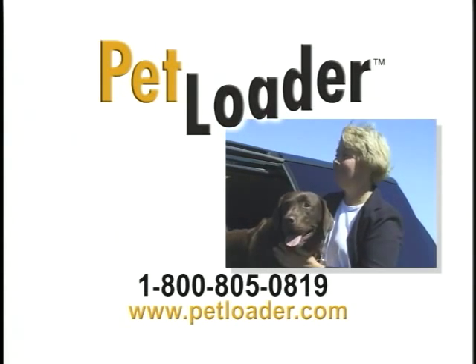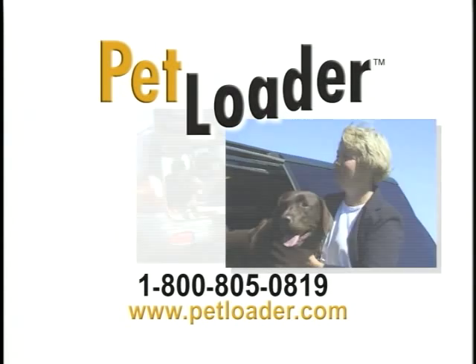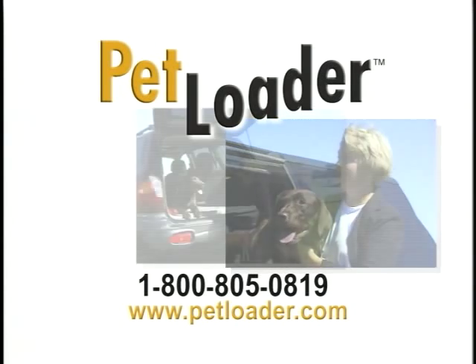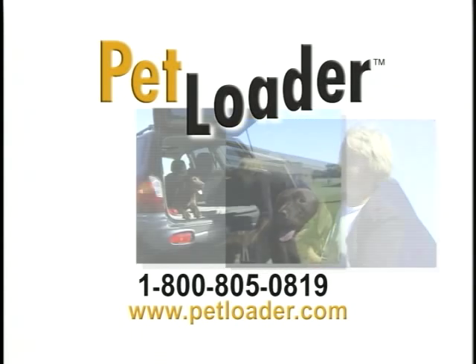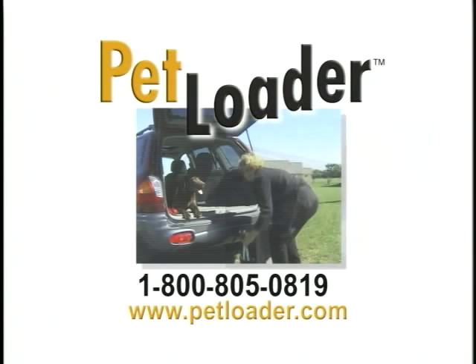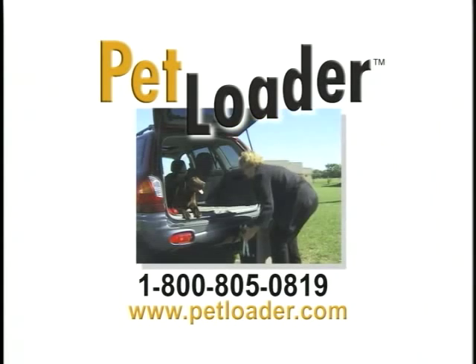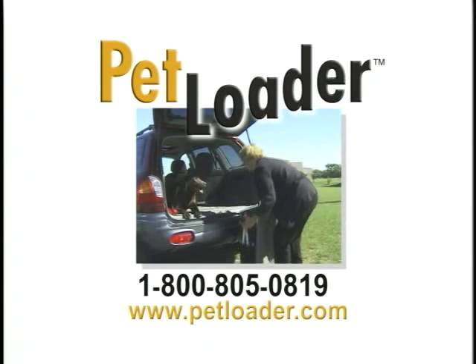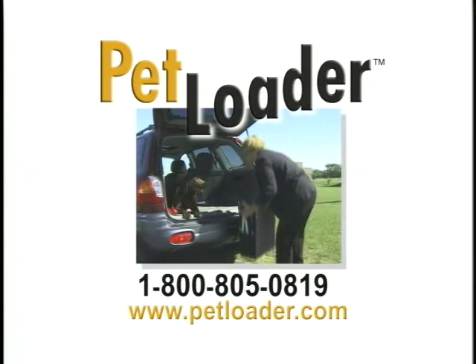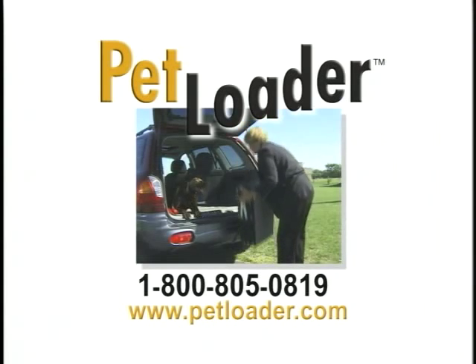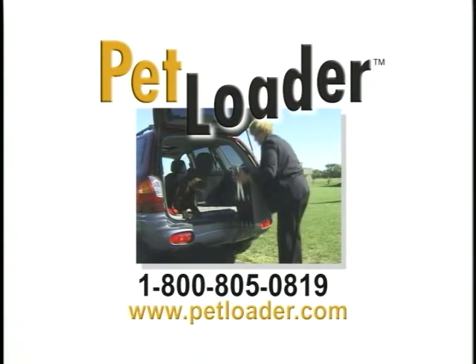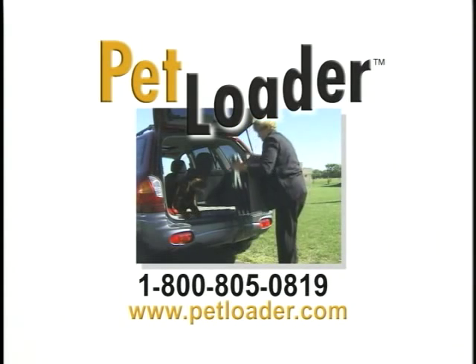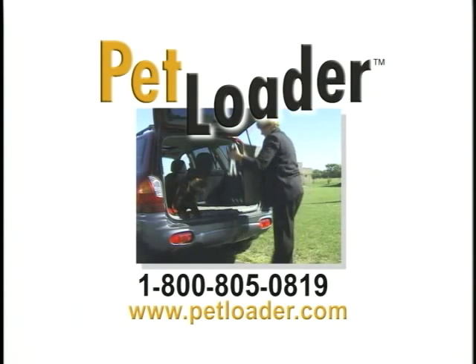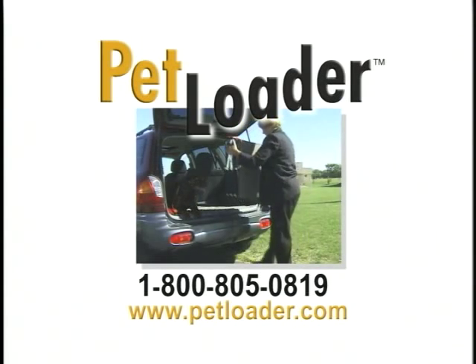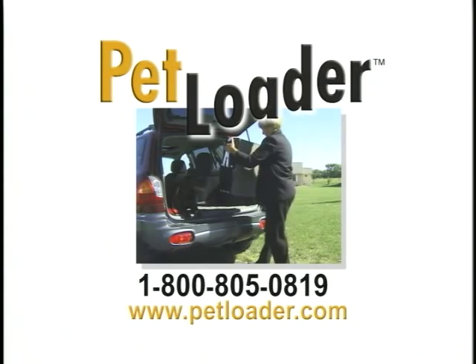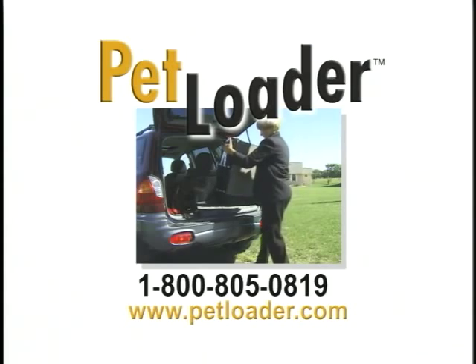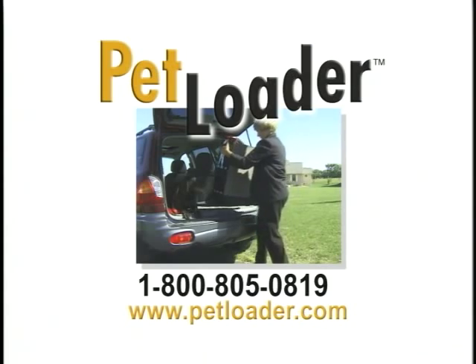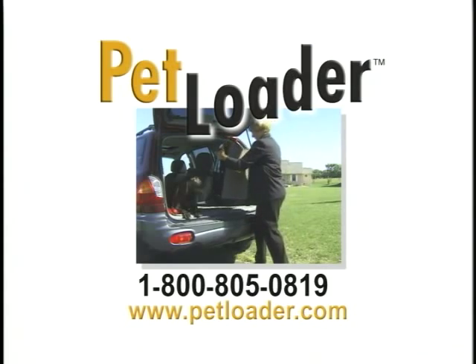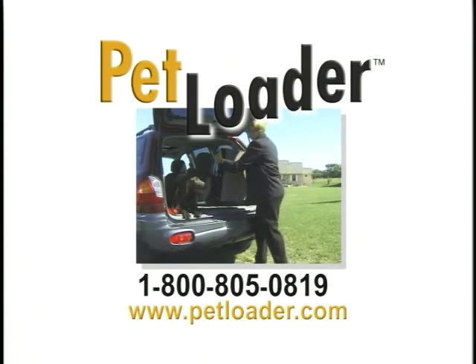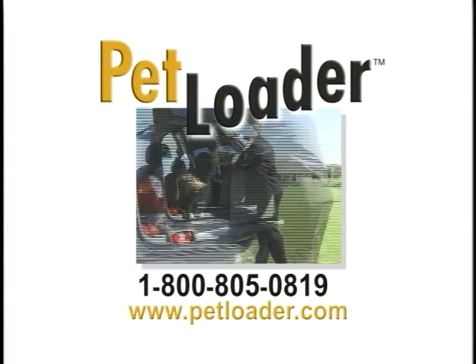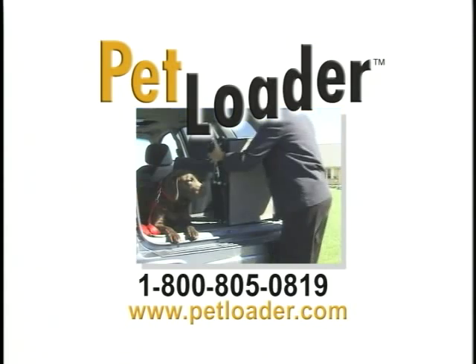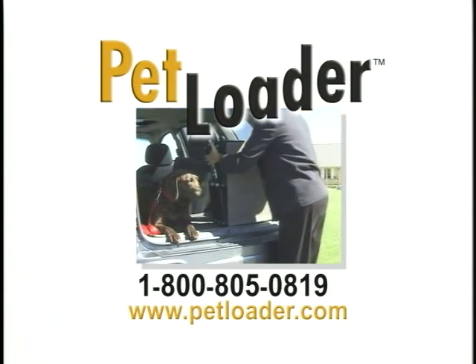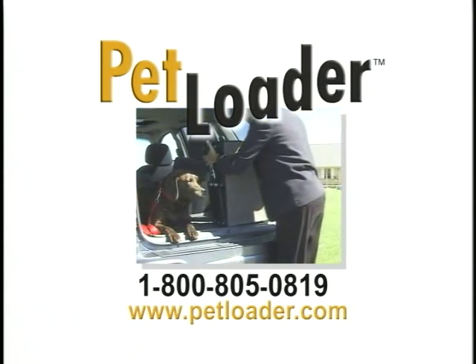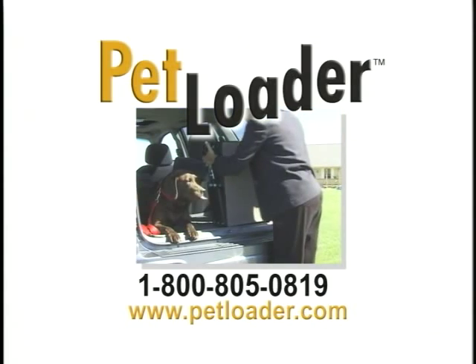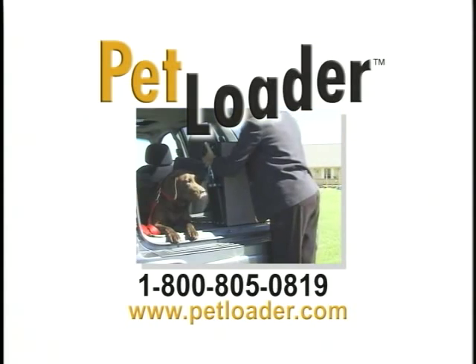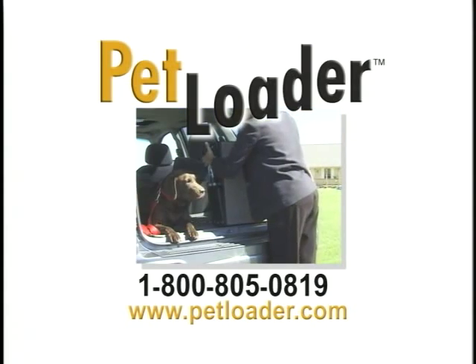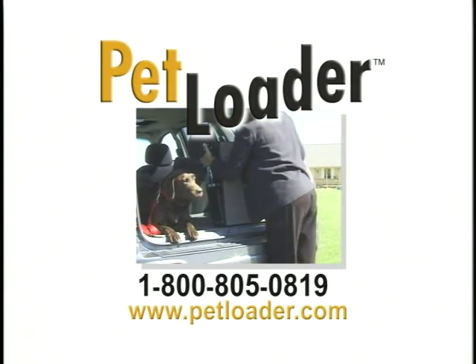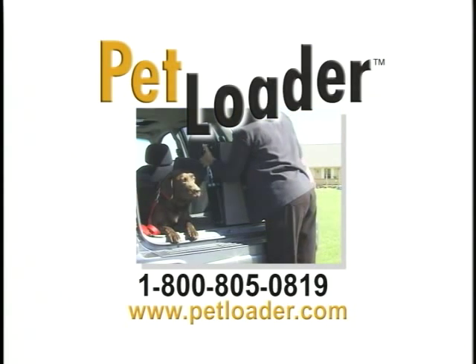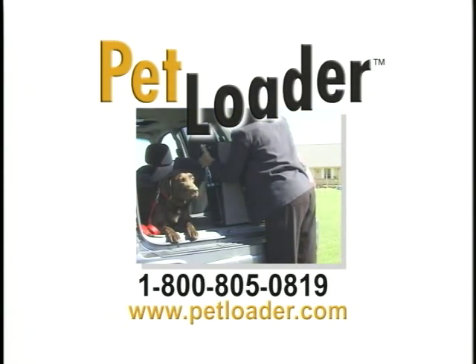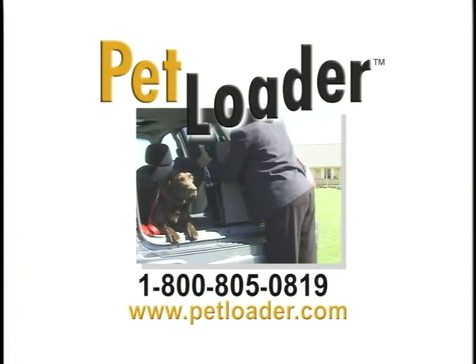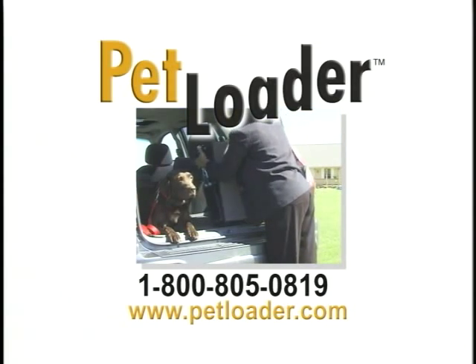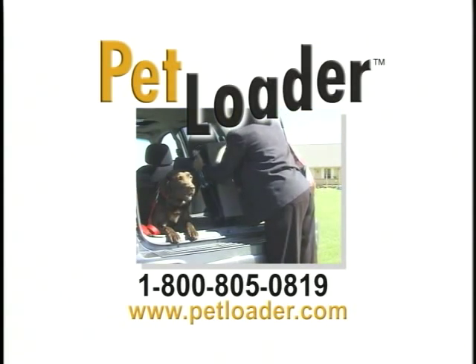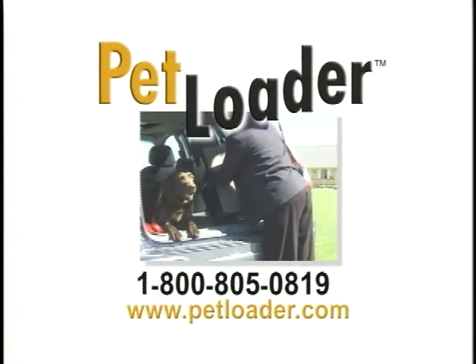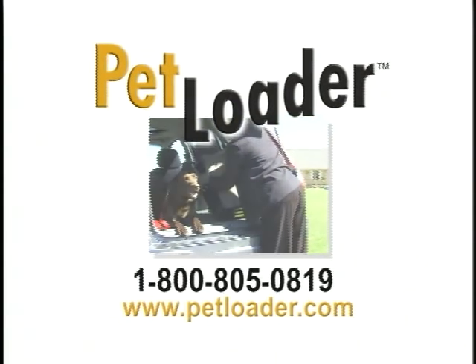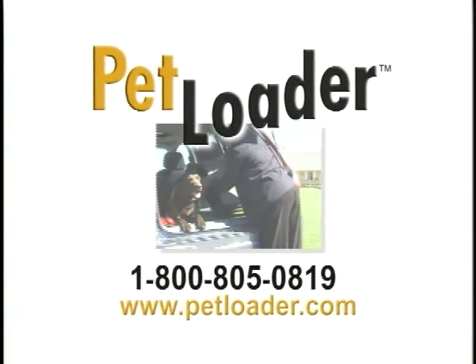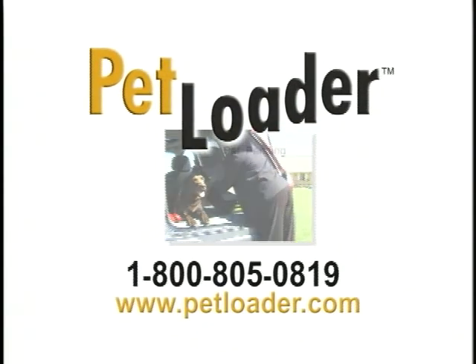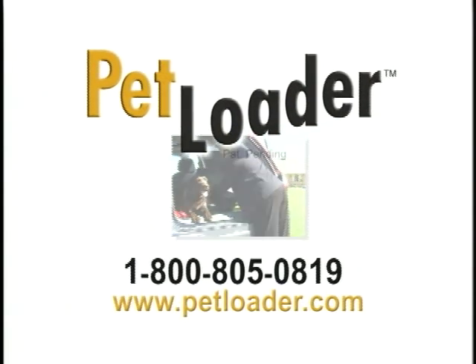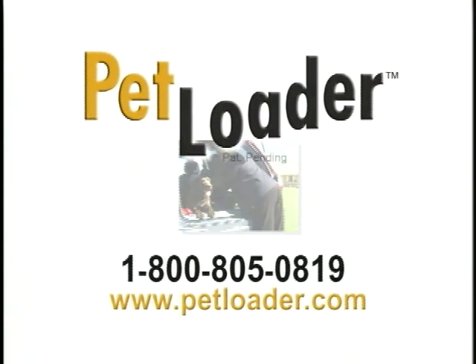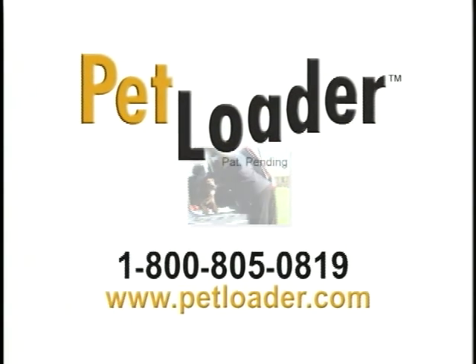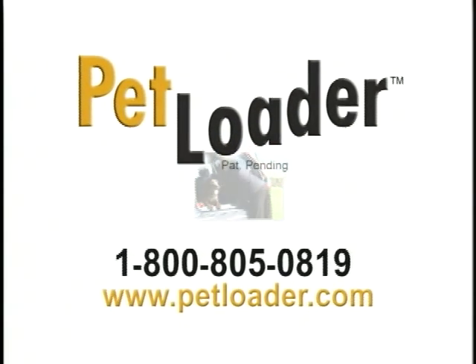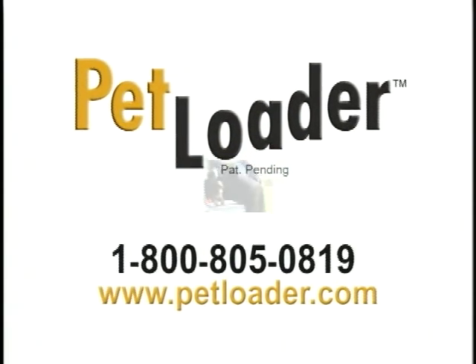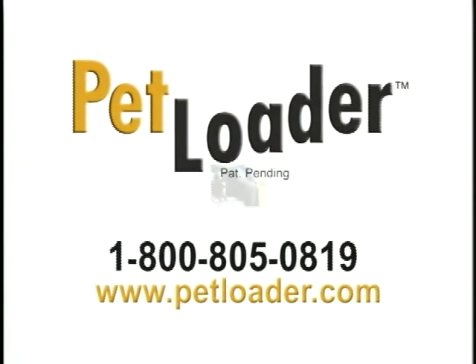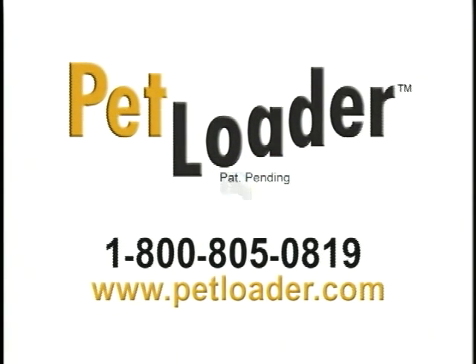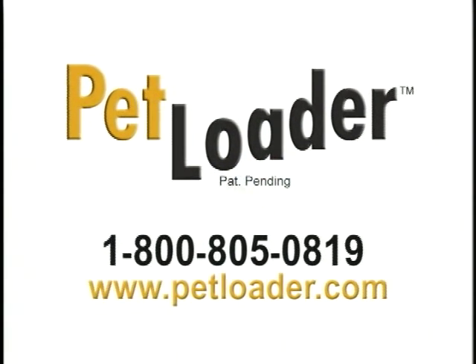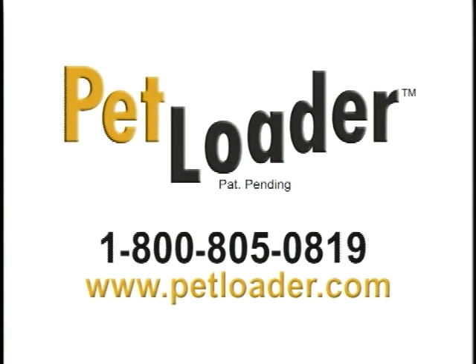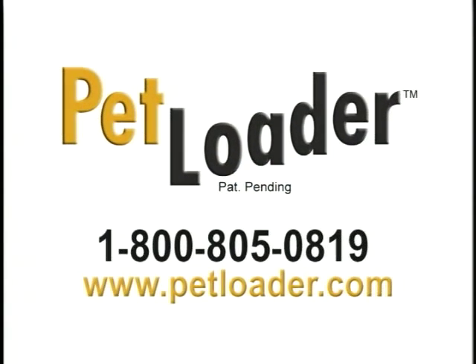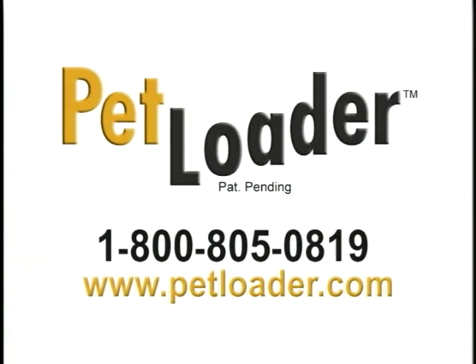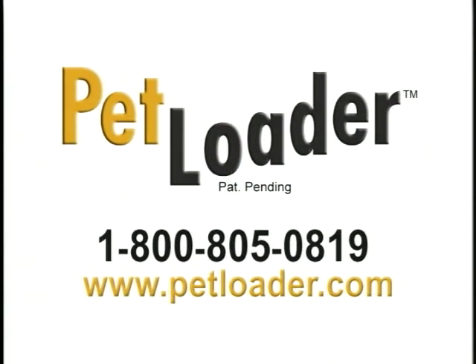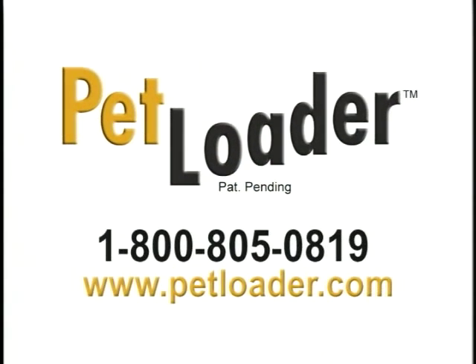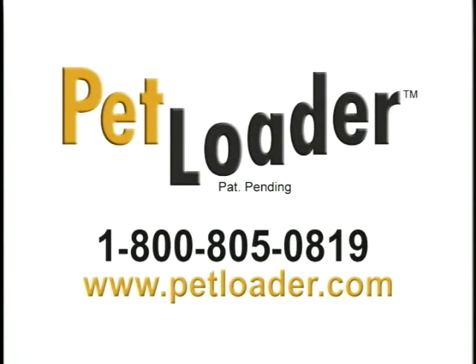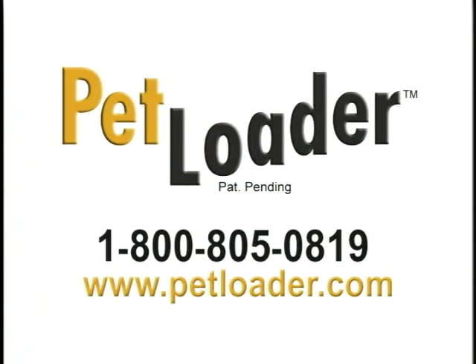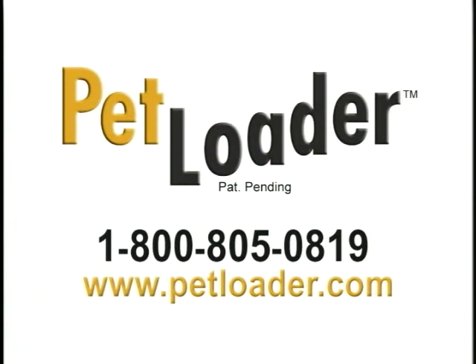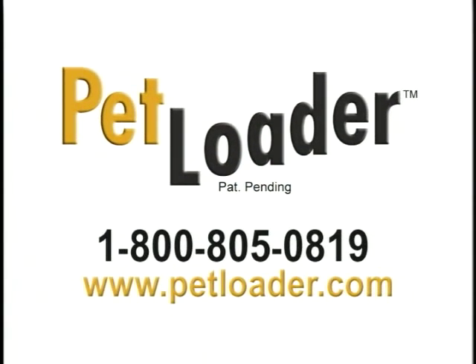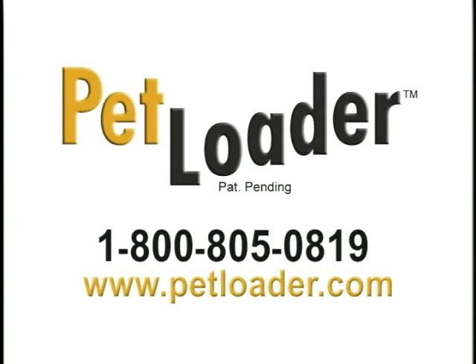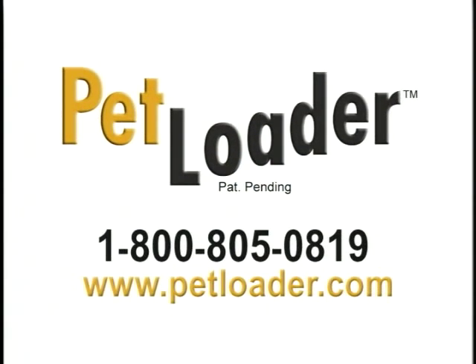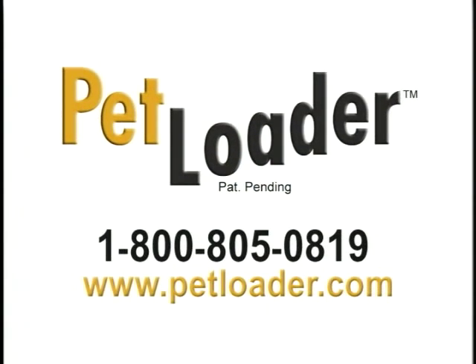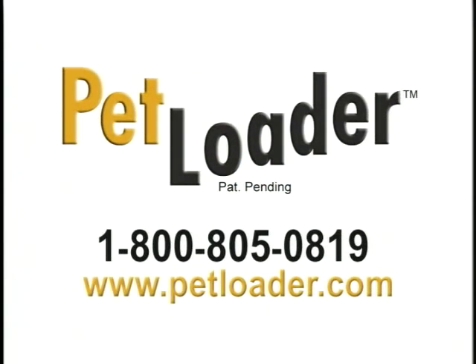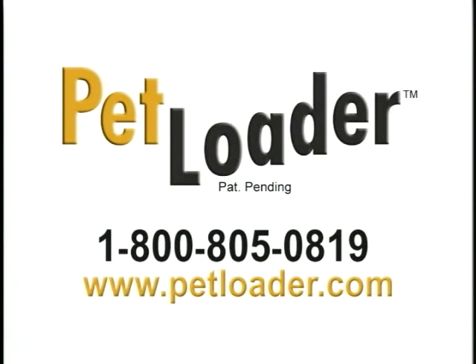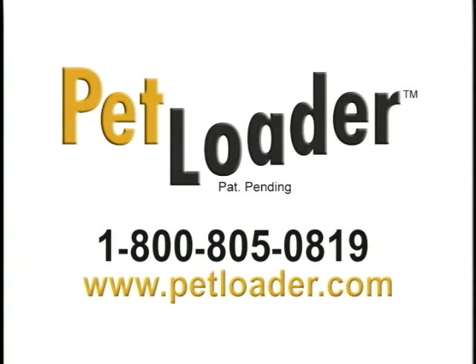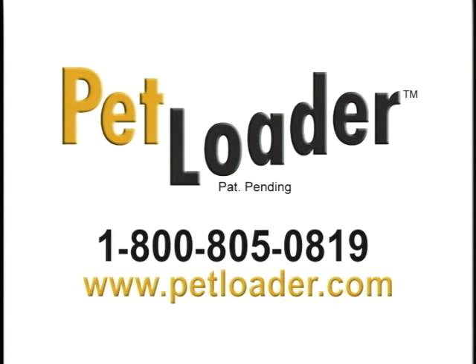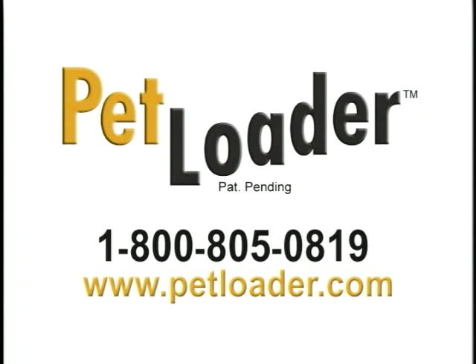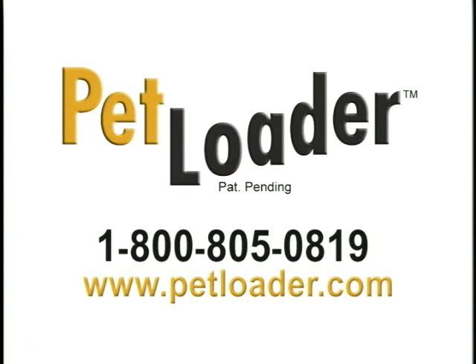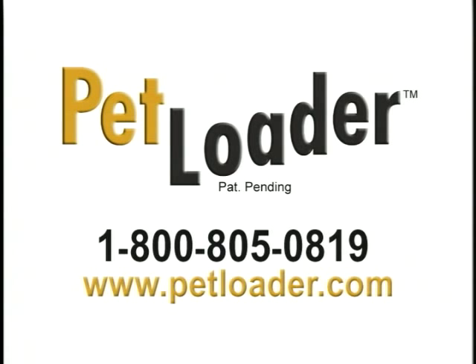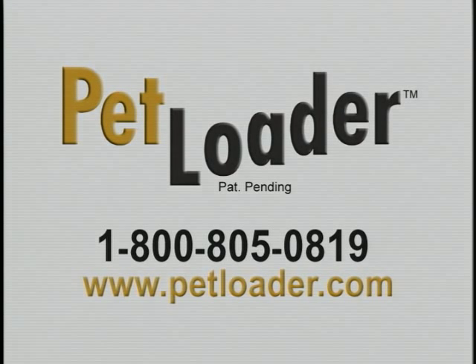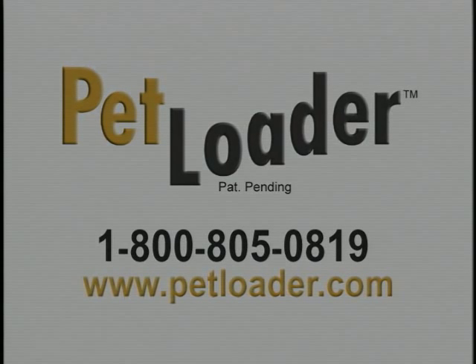To order Petloader, or for more information, call the toll-free number on your screen or ask for it at your favorite pet supply store.